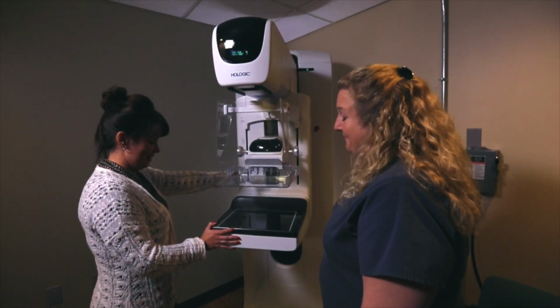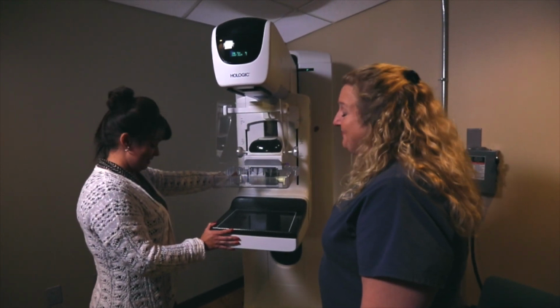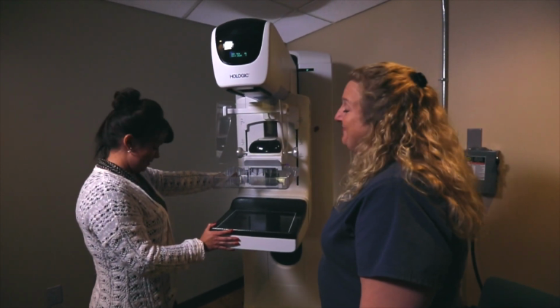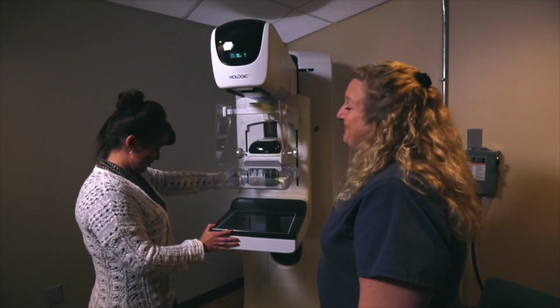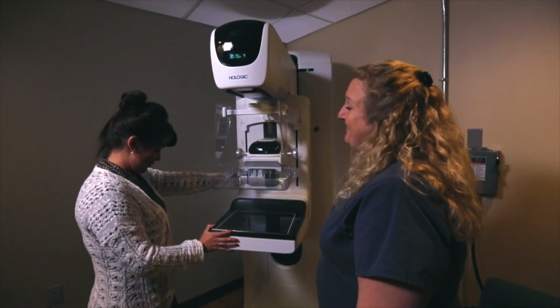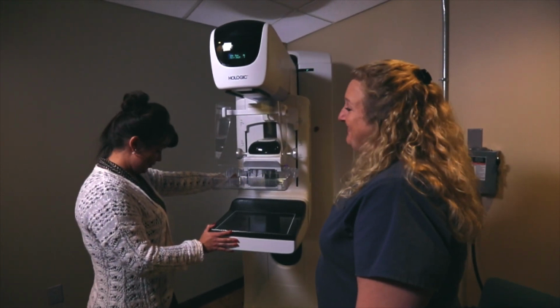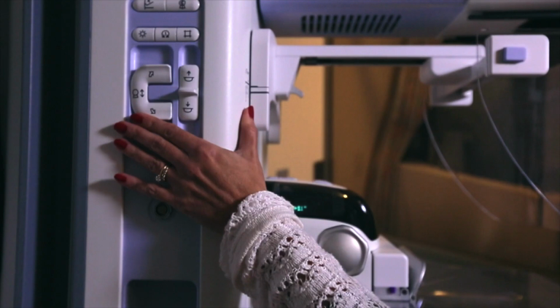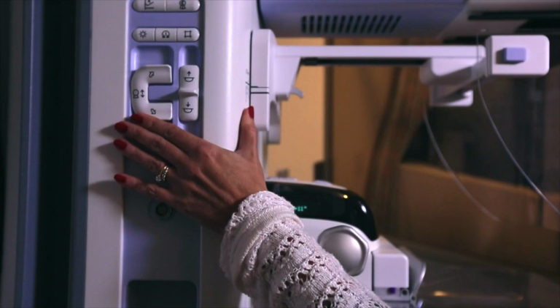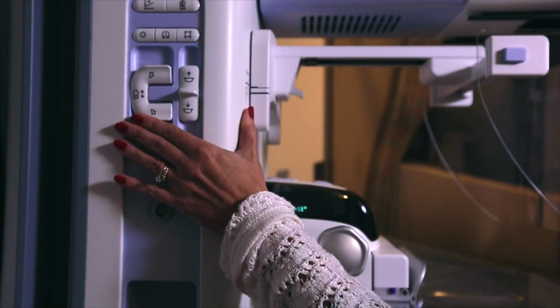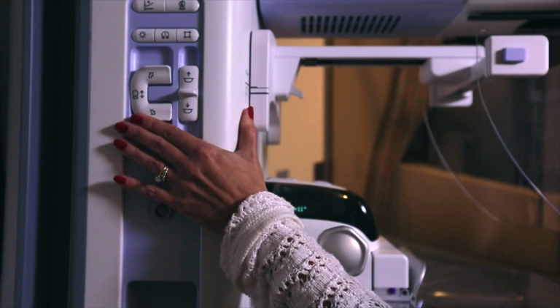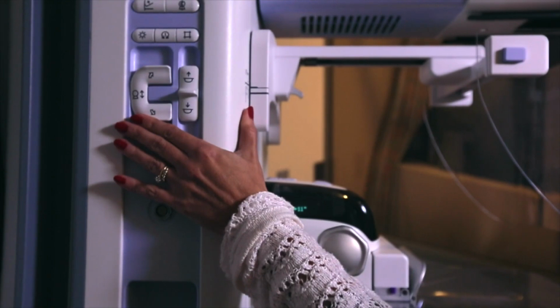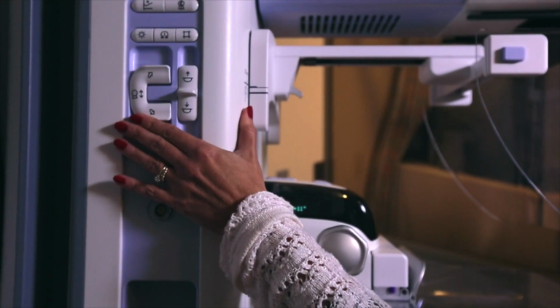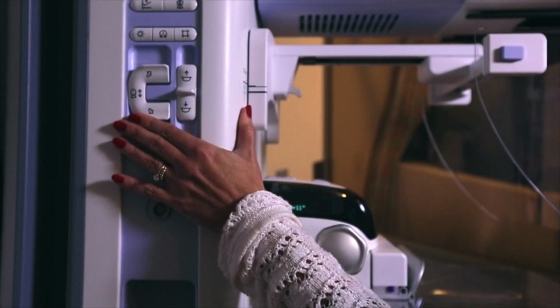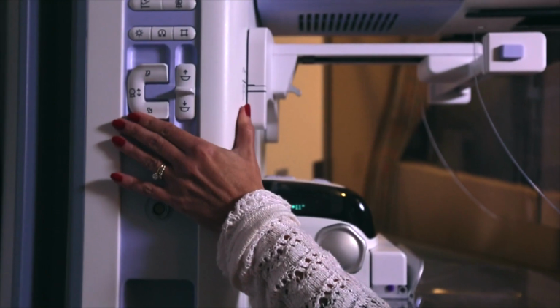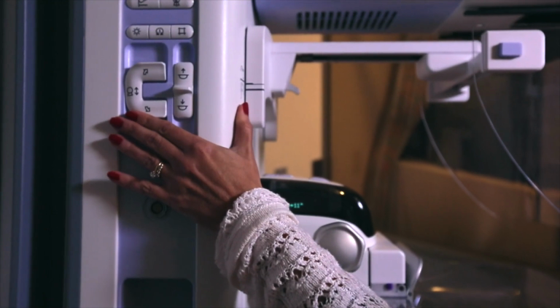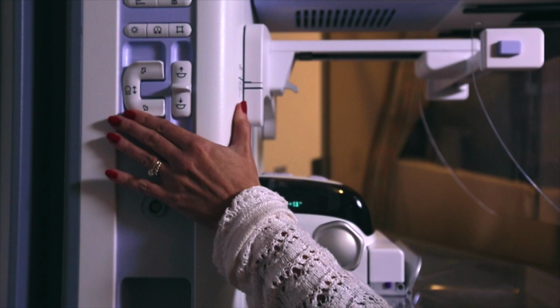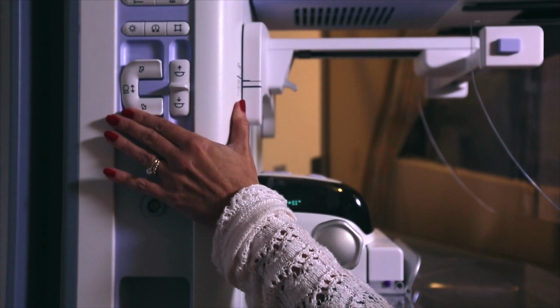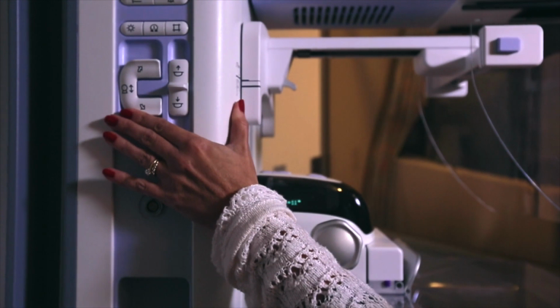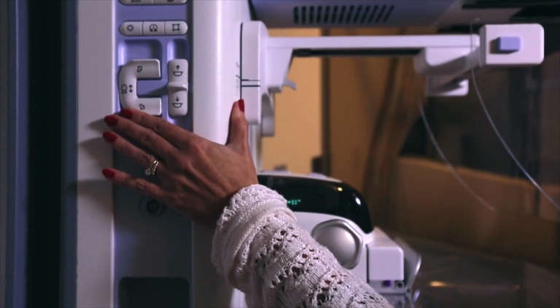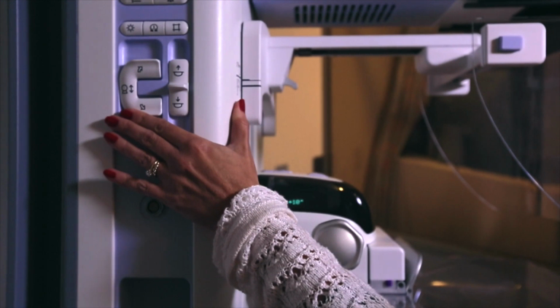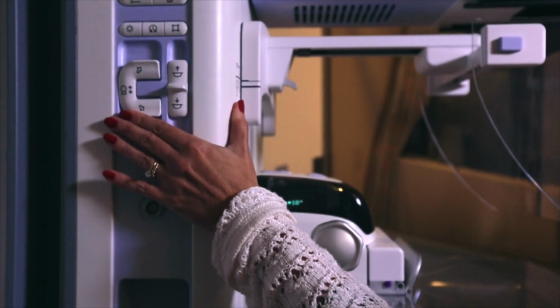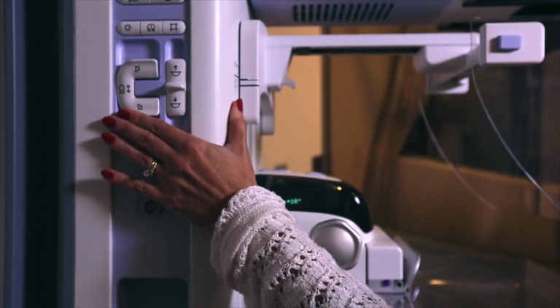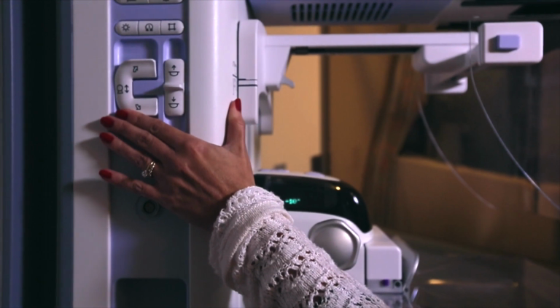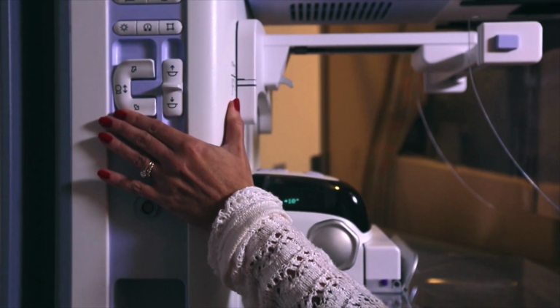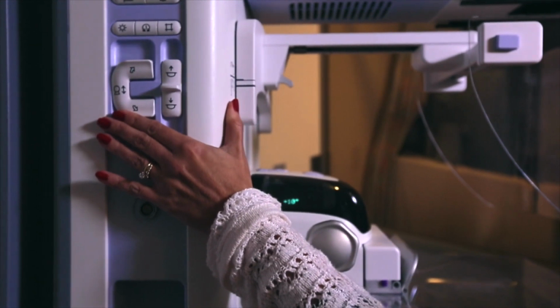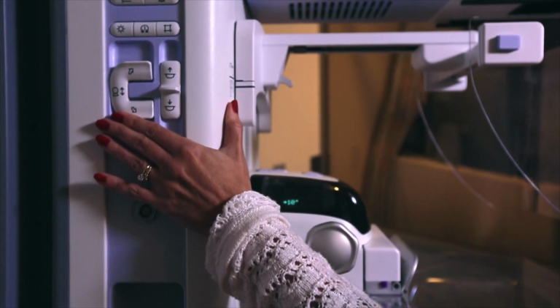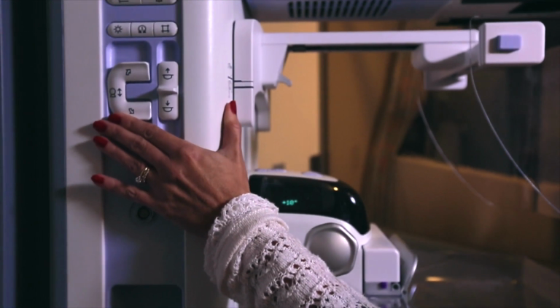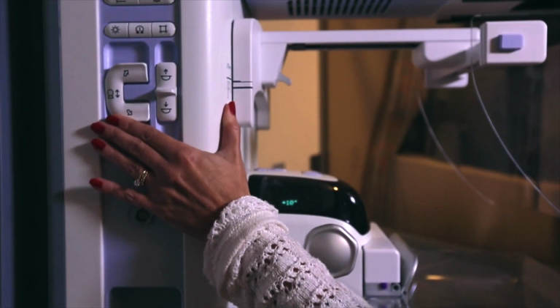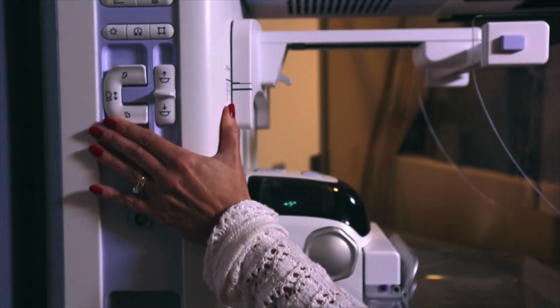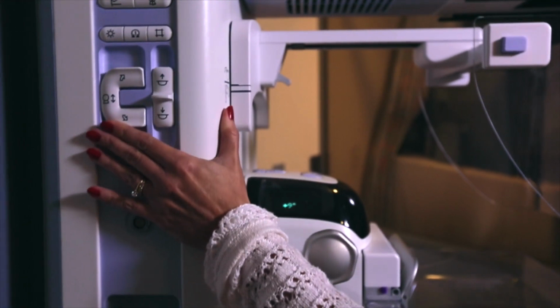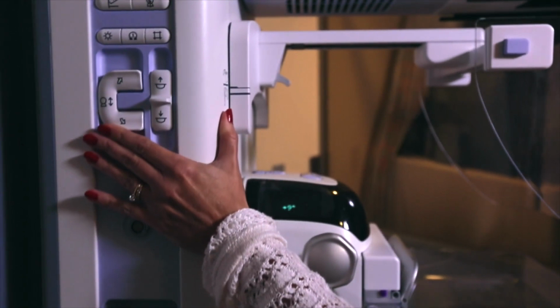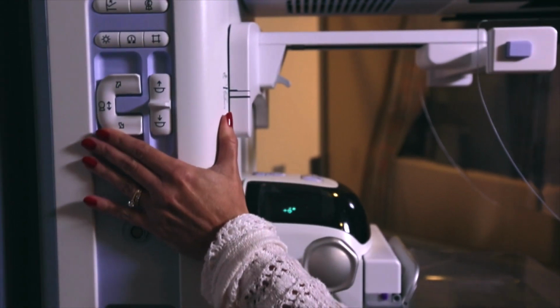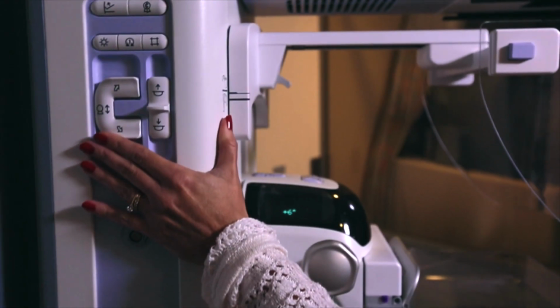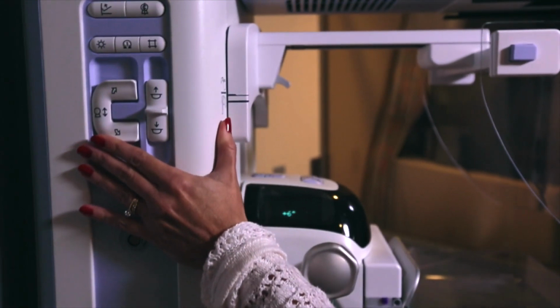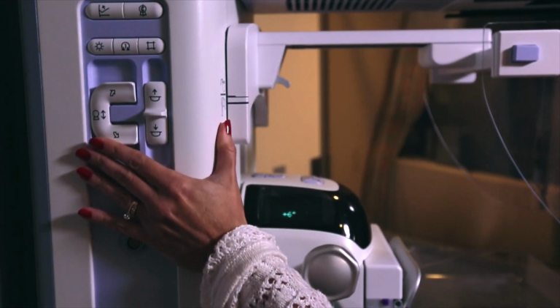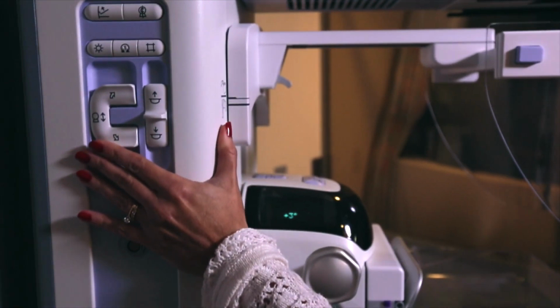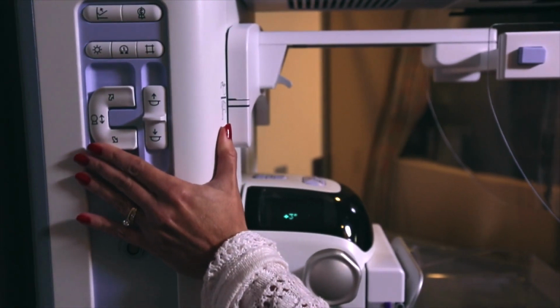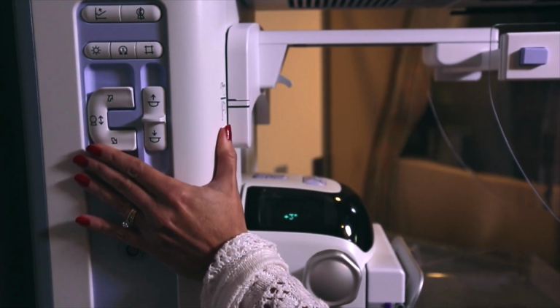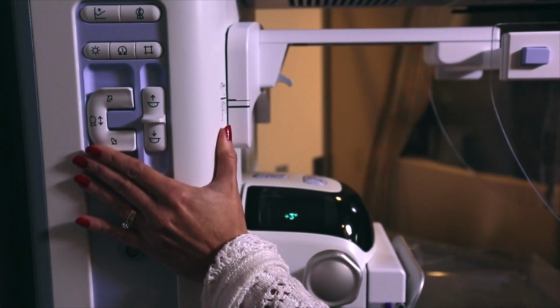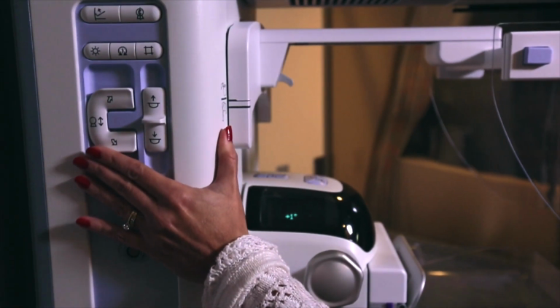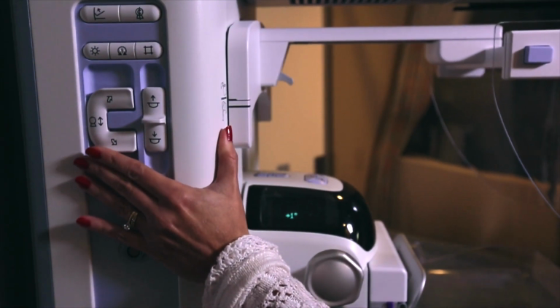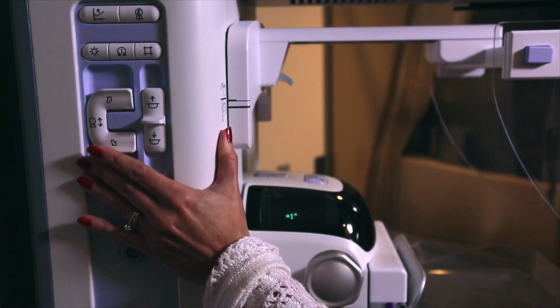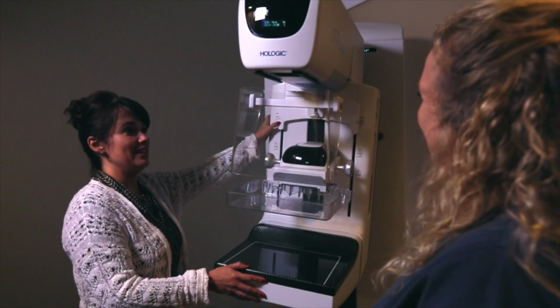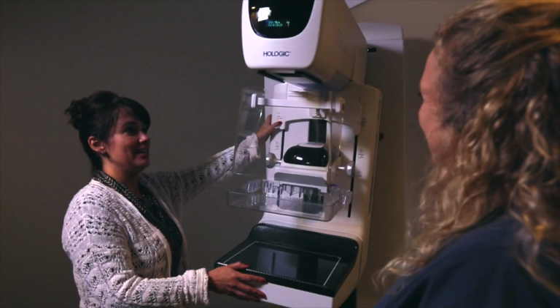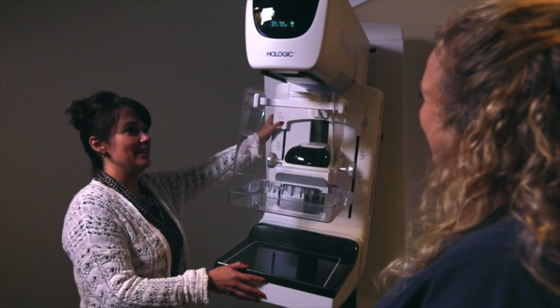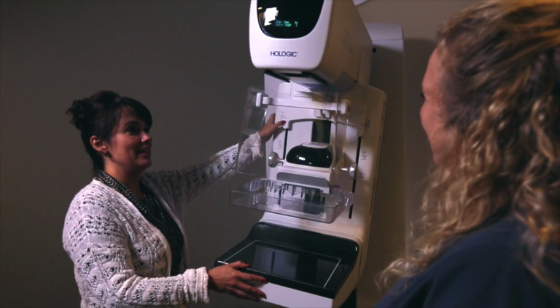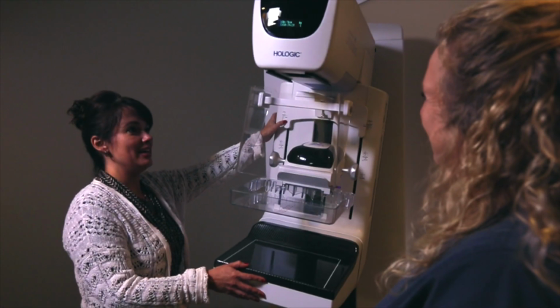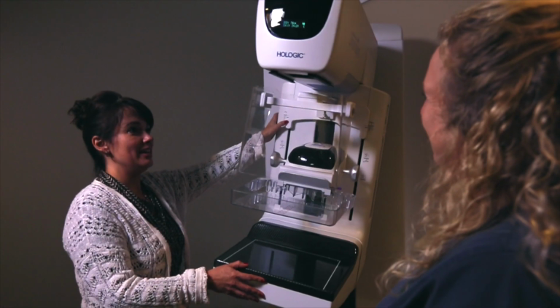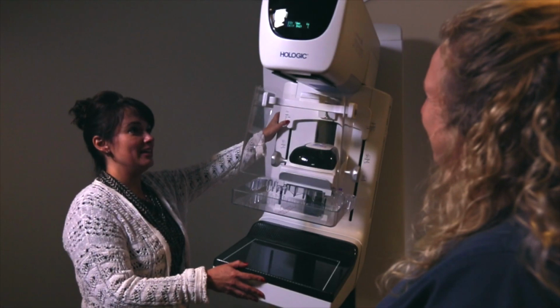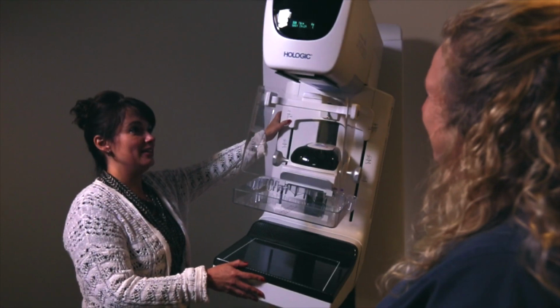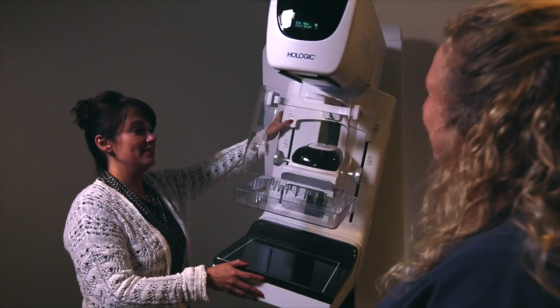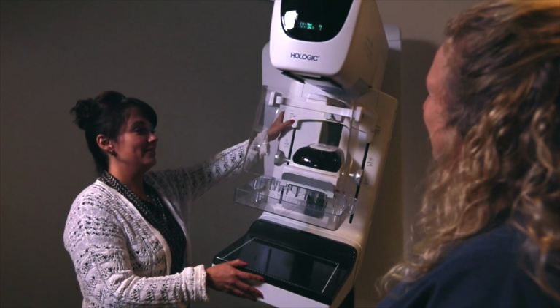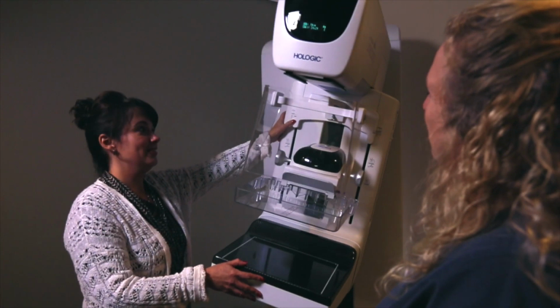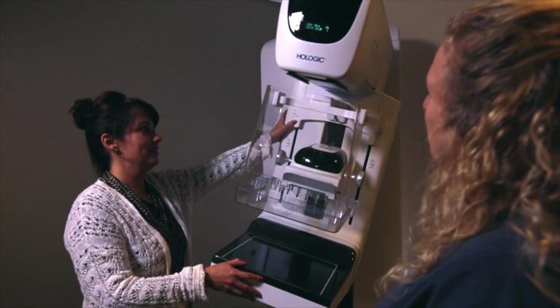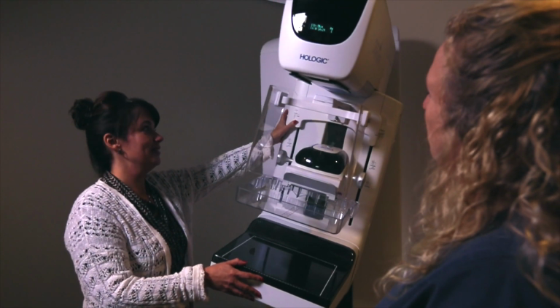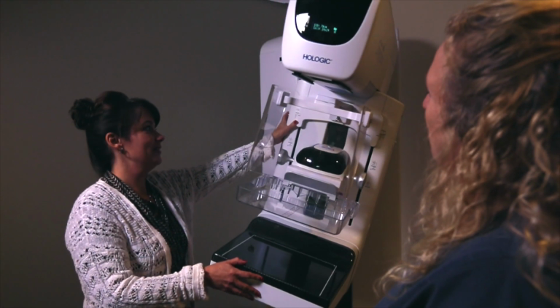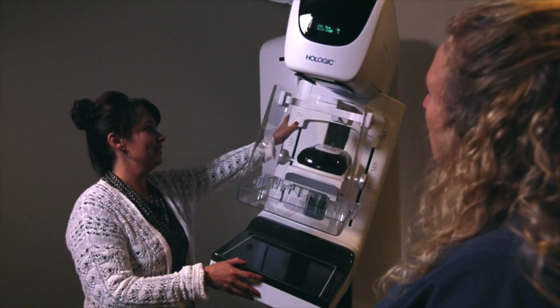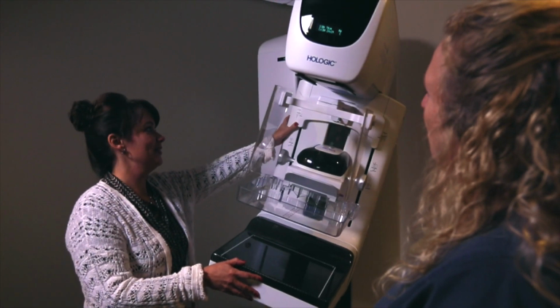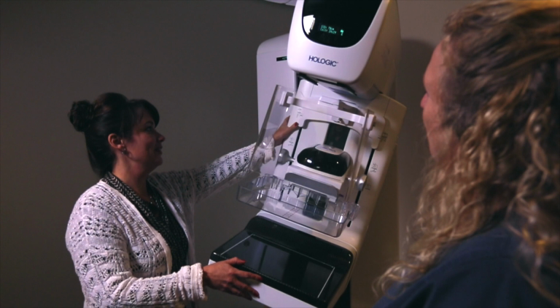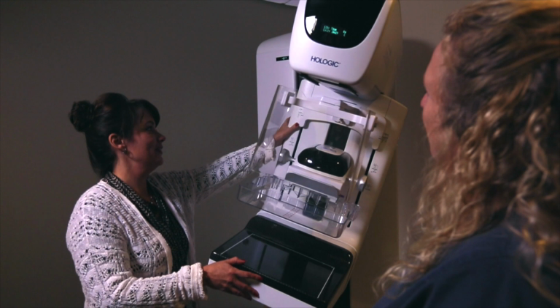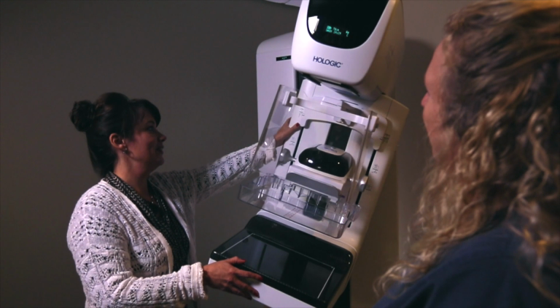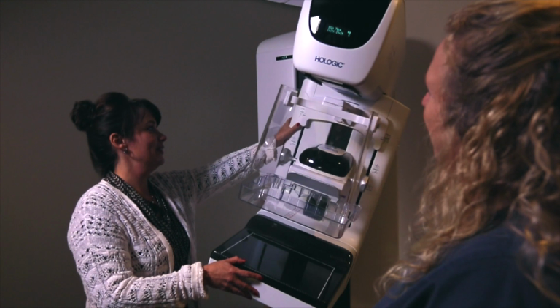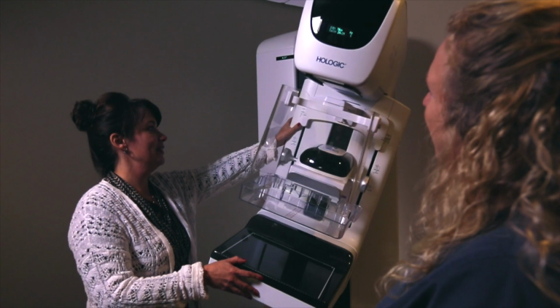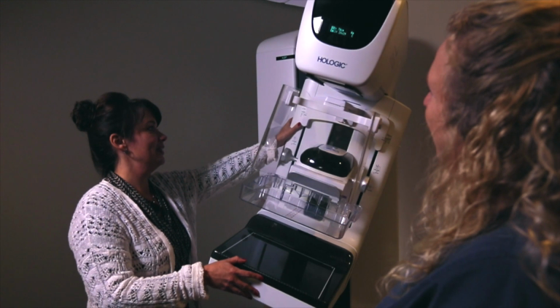In our community, 40 to 50% of women have dense breast tissue. 3D mammography is ideal for those patients who have dense breast tissue.